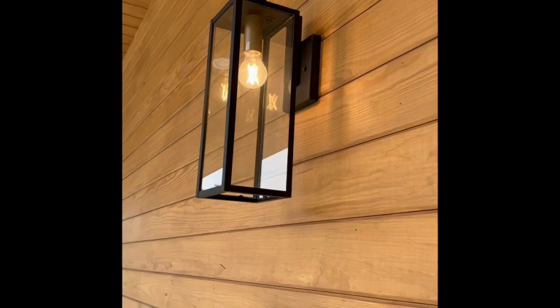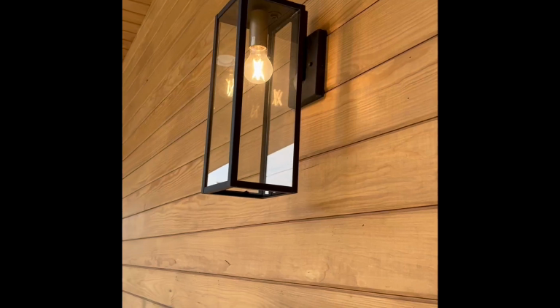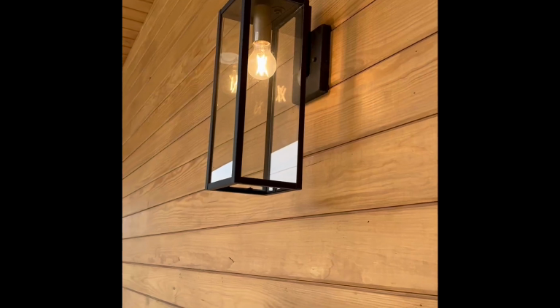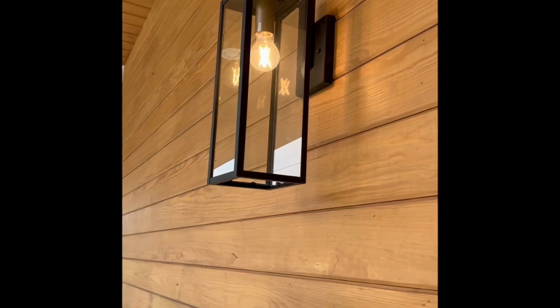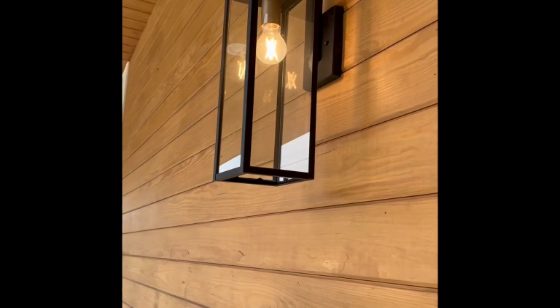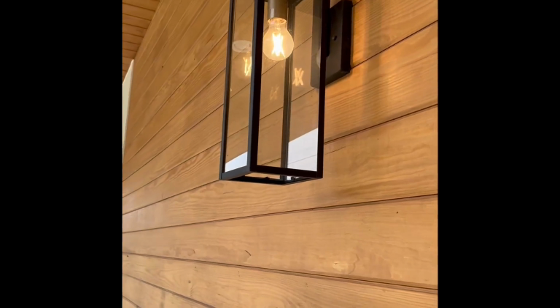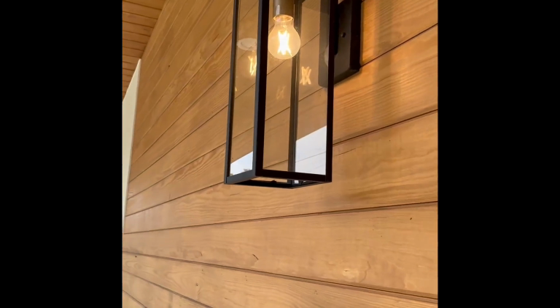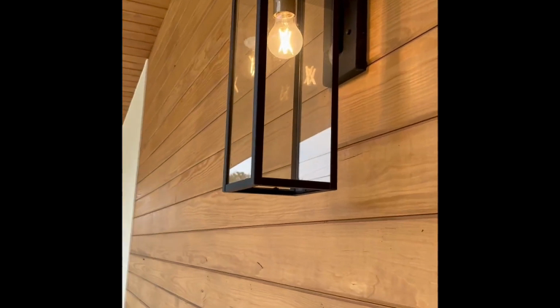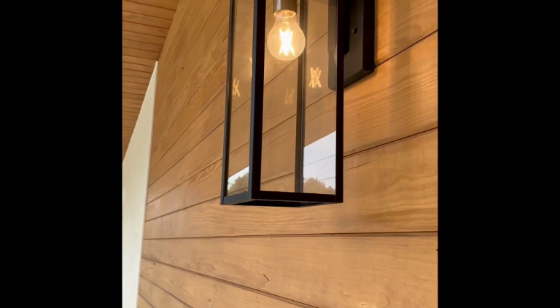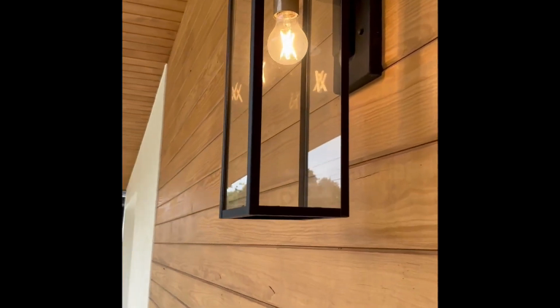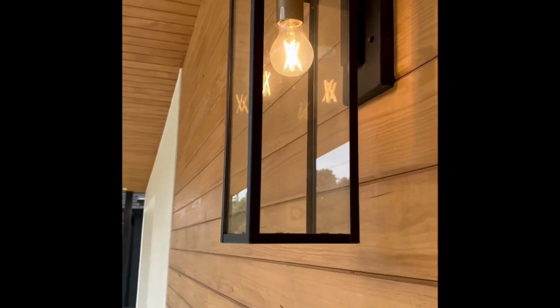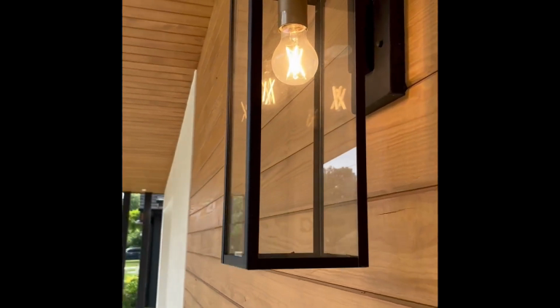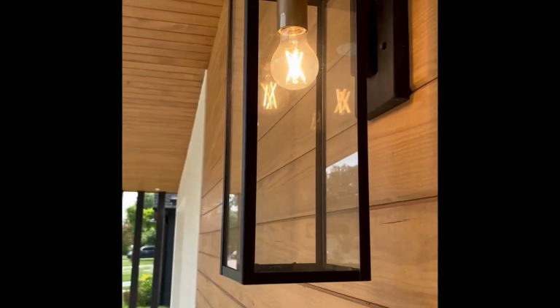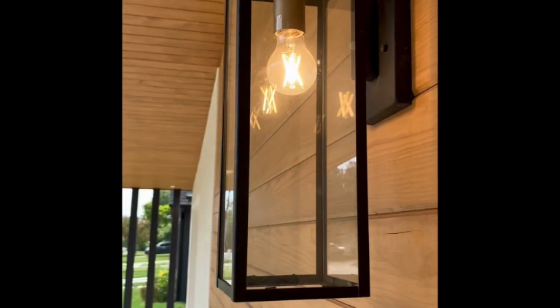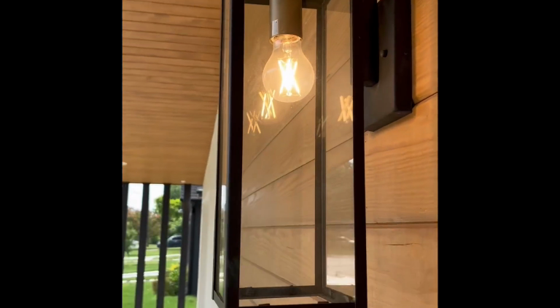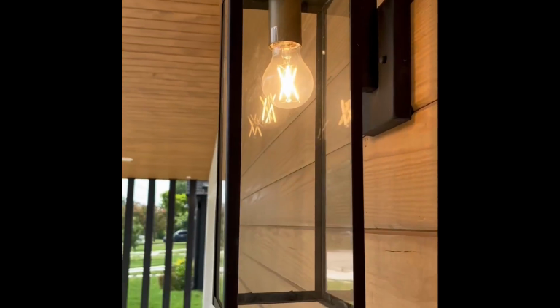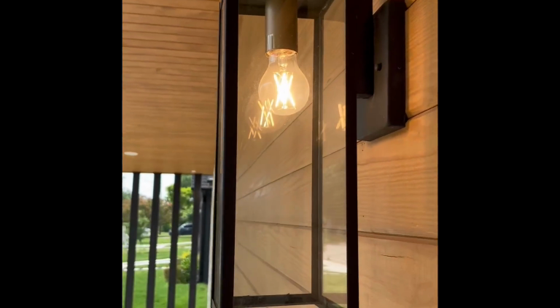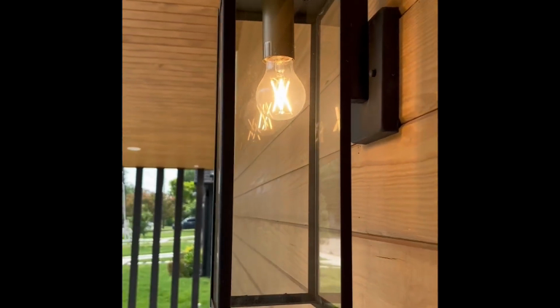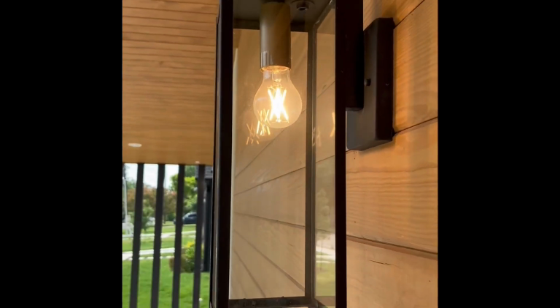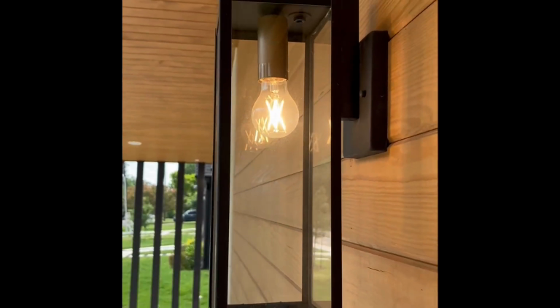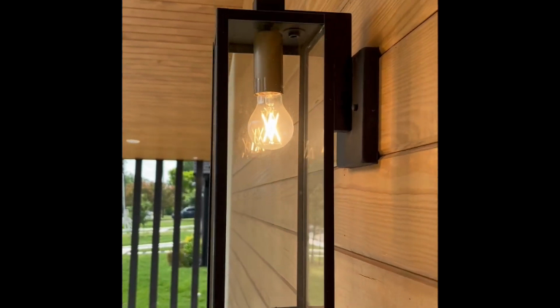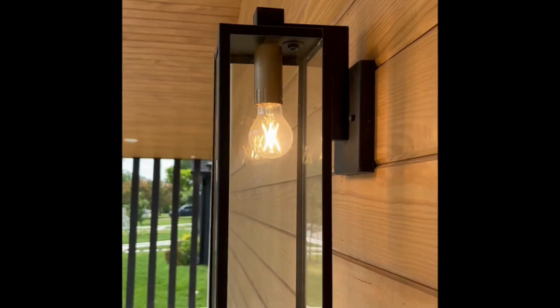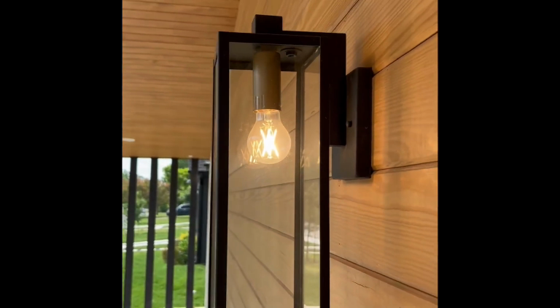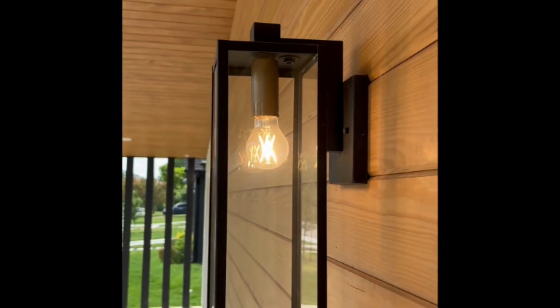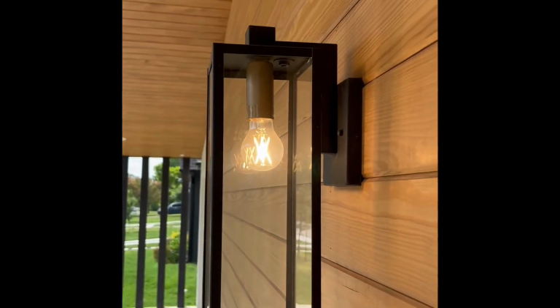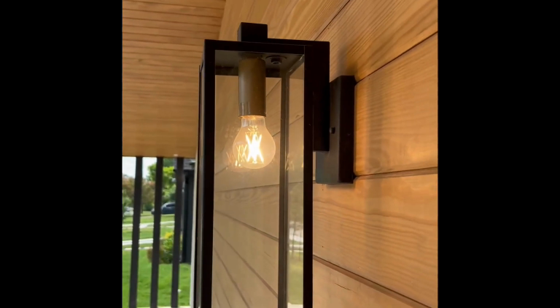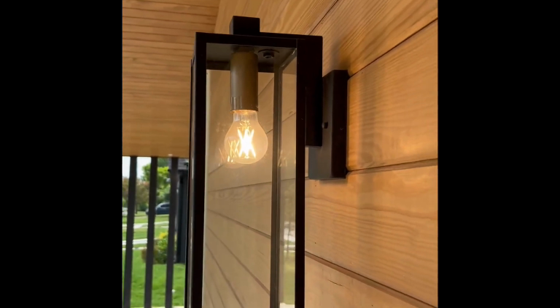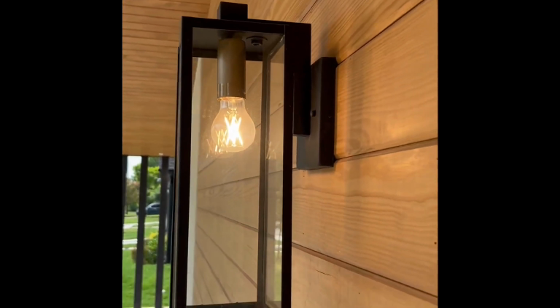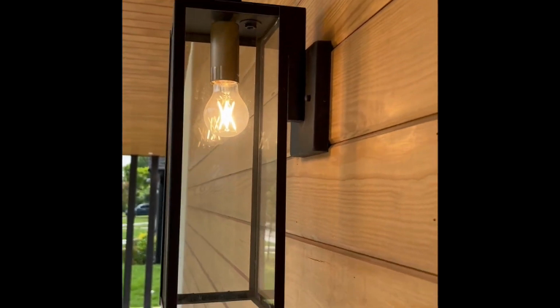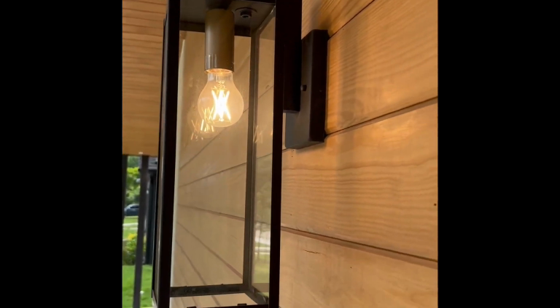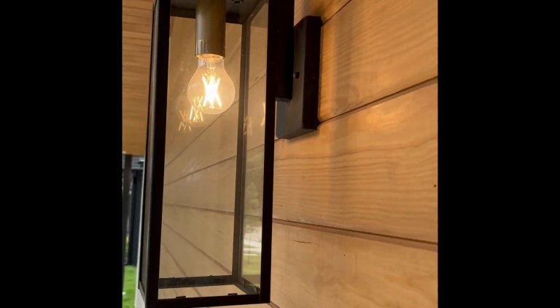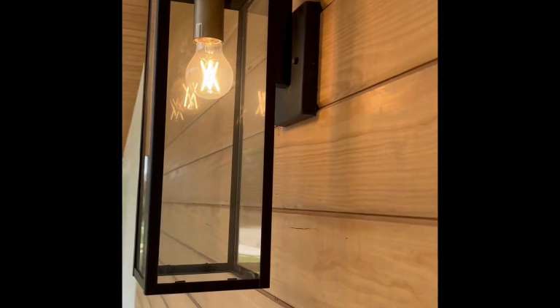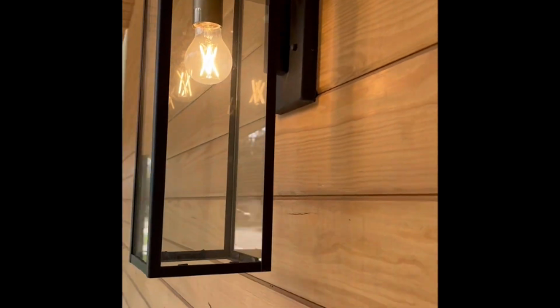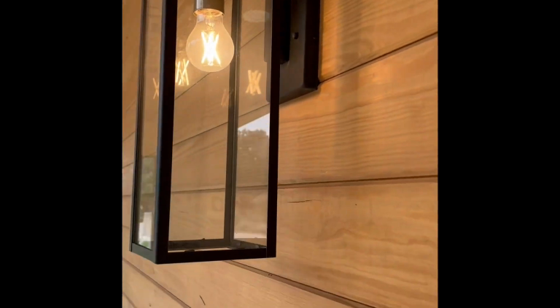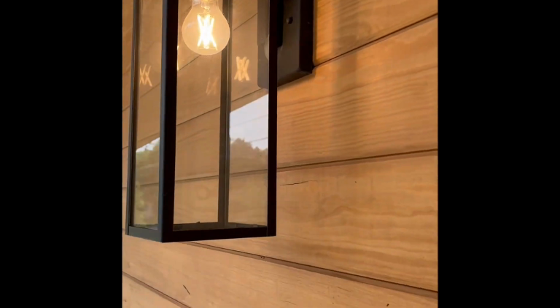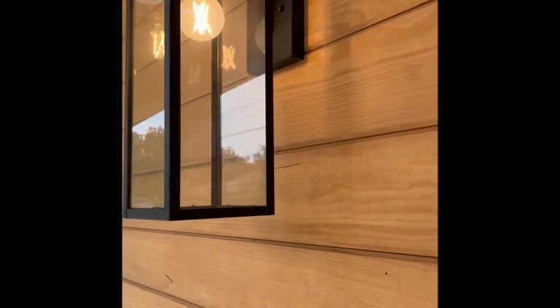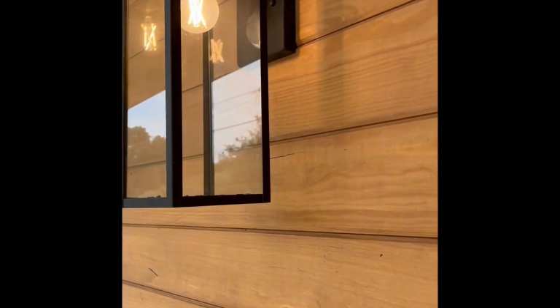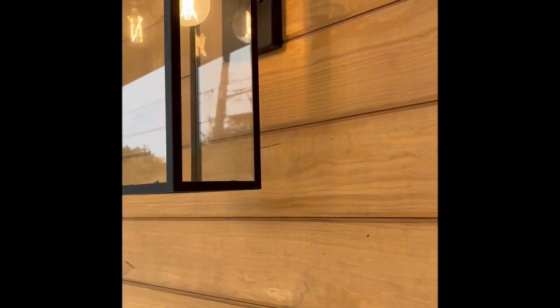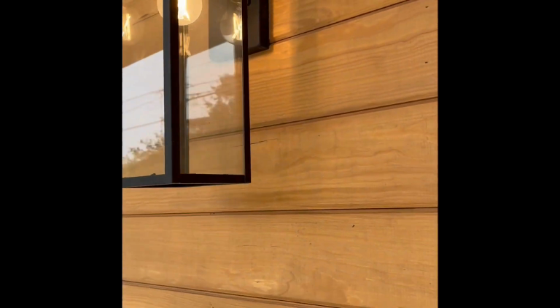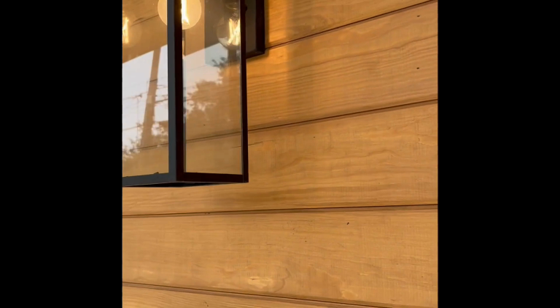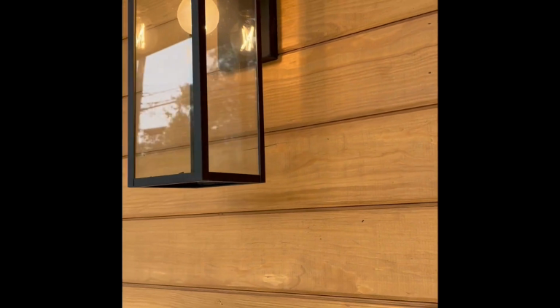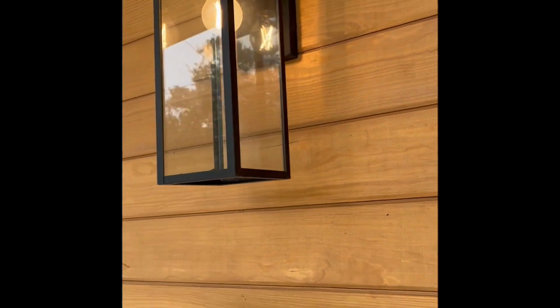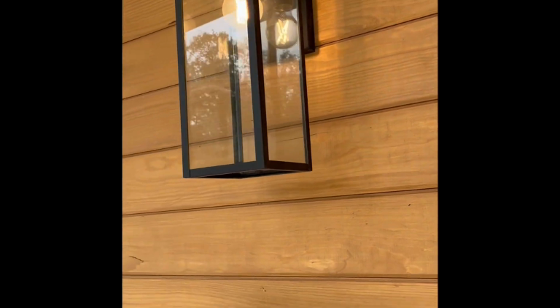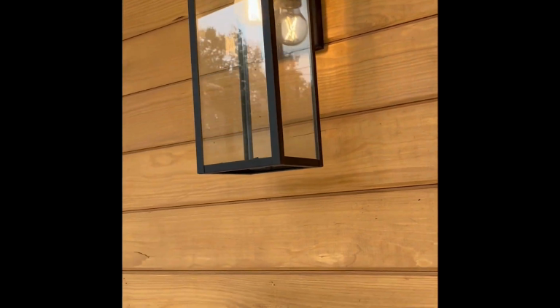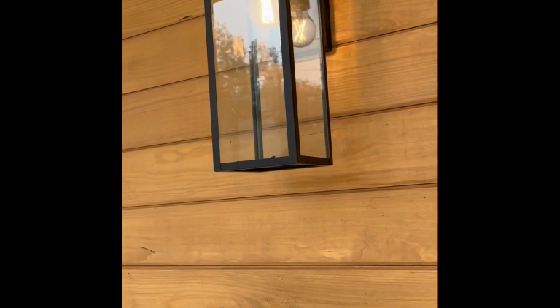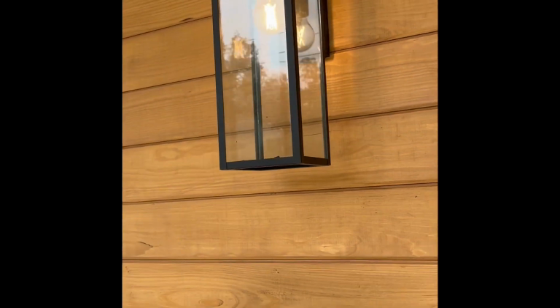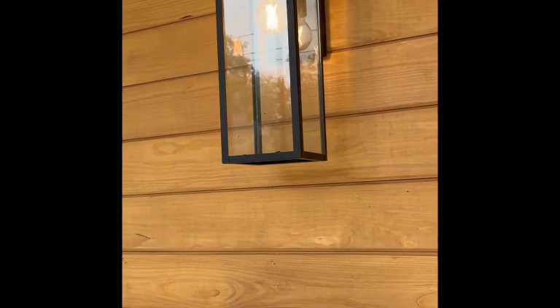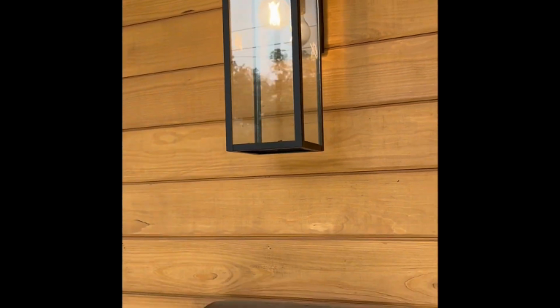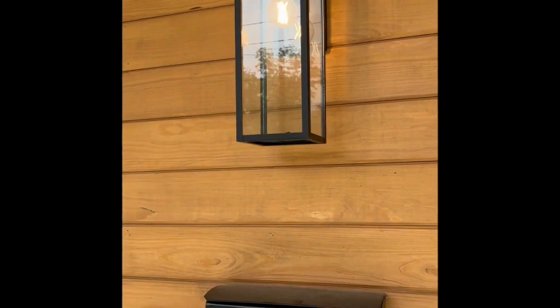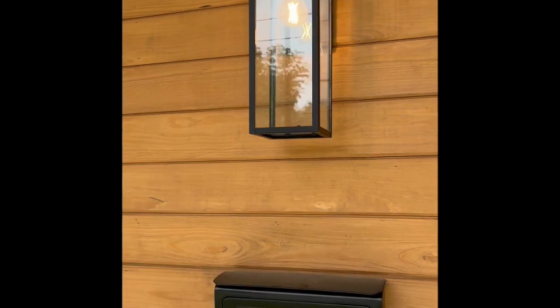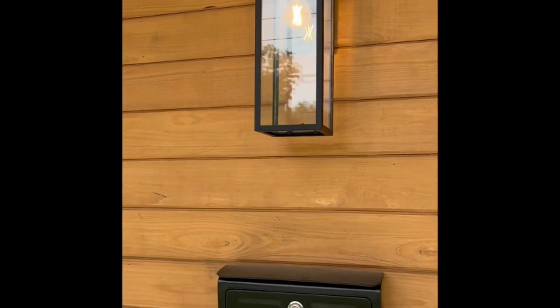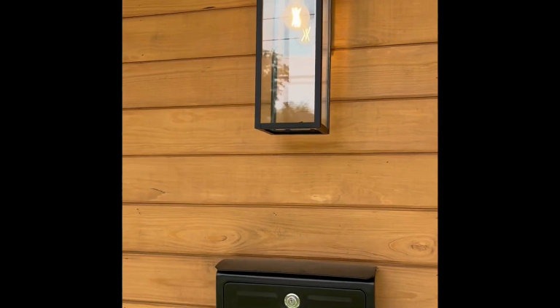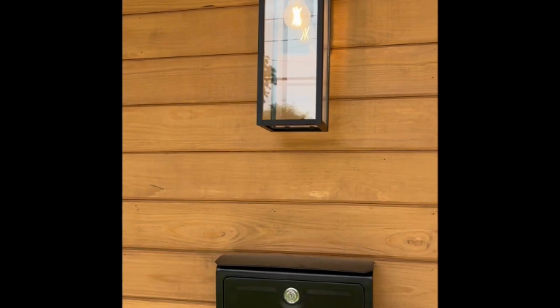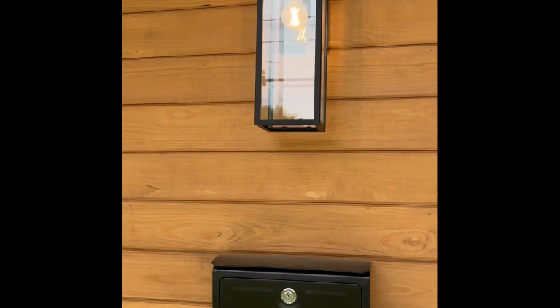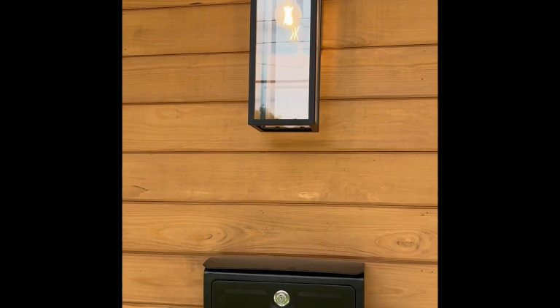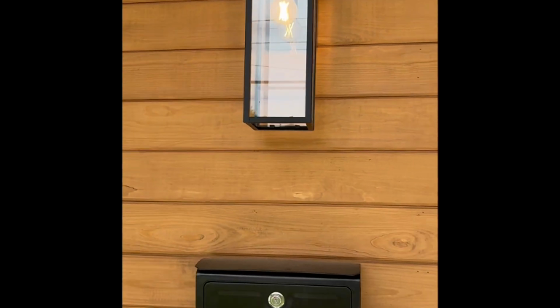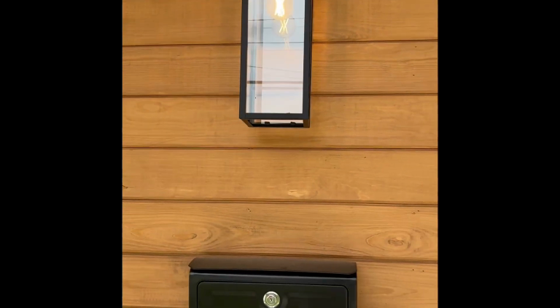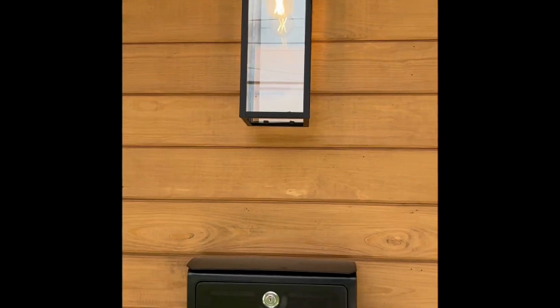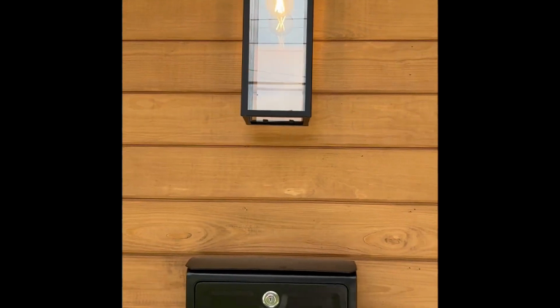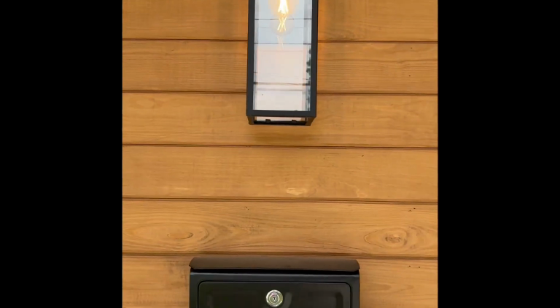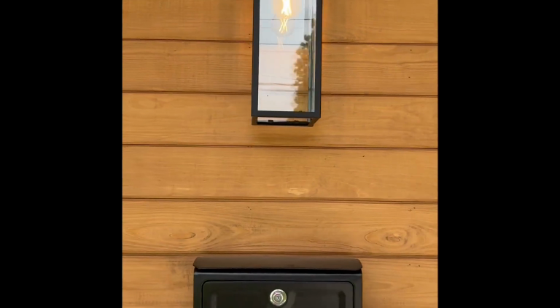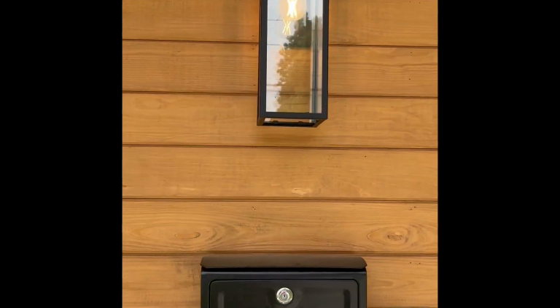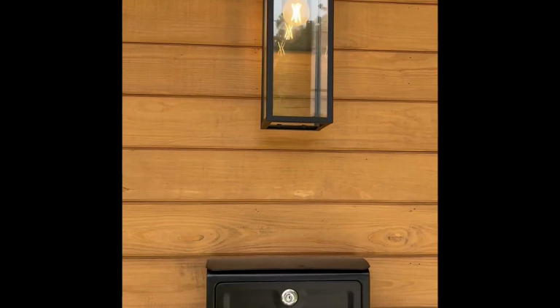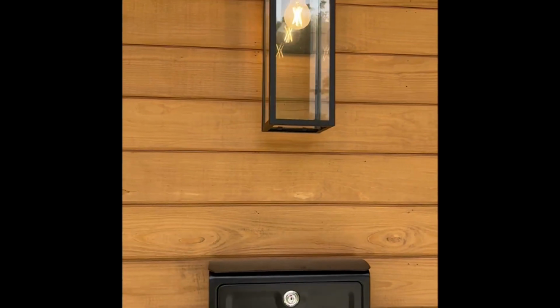Hey folks, Chris over at Pura Vida Homes. Just a quick video of this Globe Electric outdoor-indoor wall sconce. You can use it both indoors and outdoors.